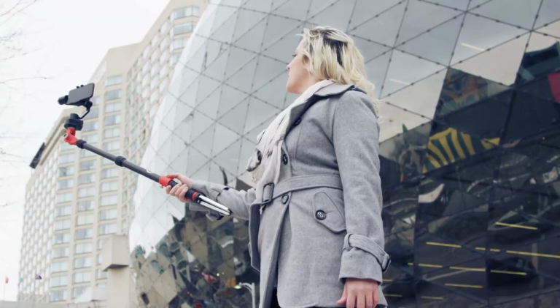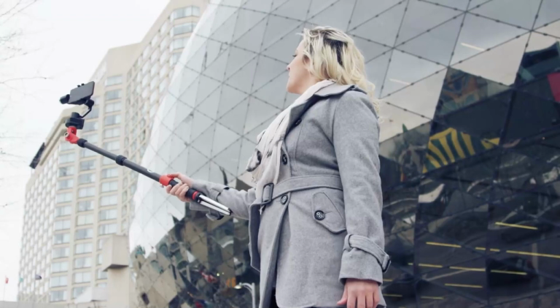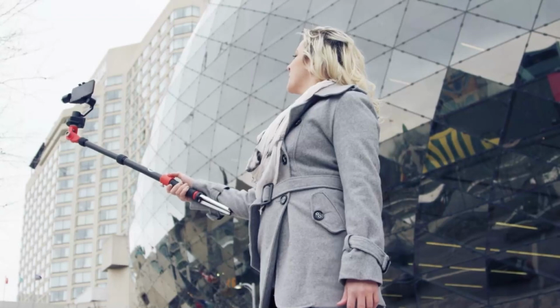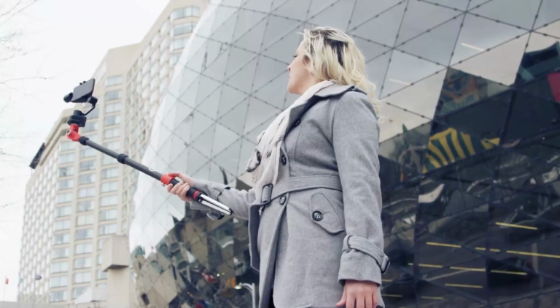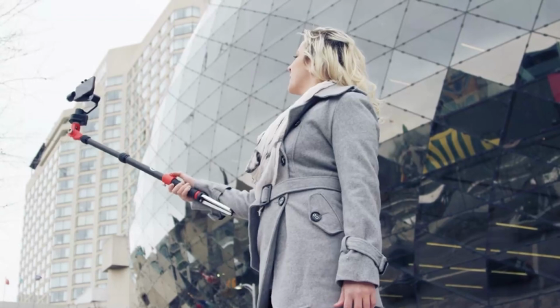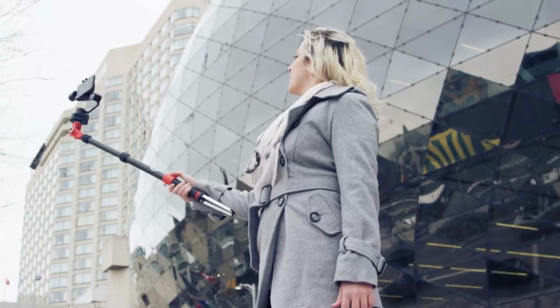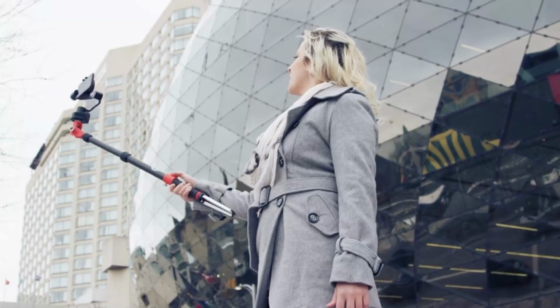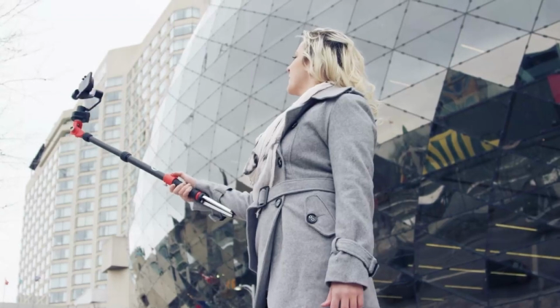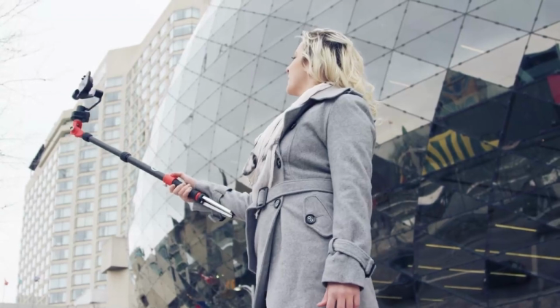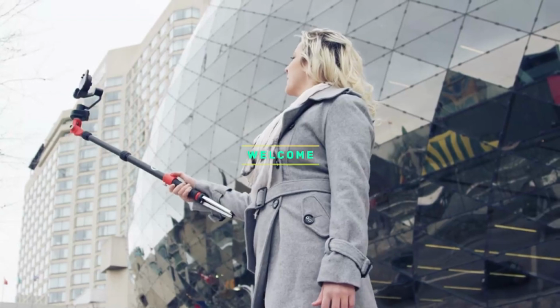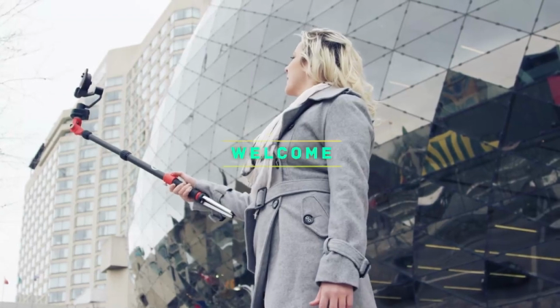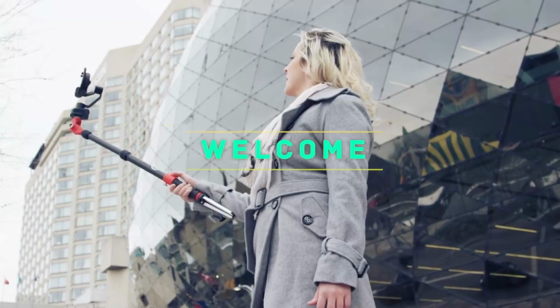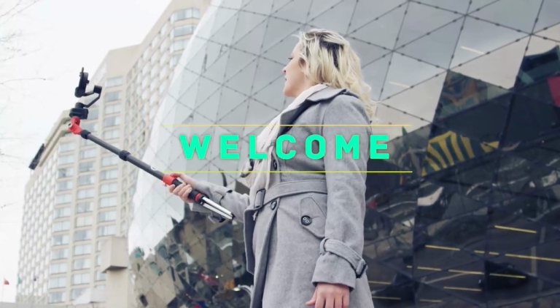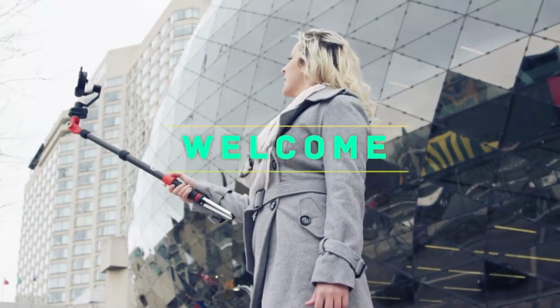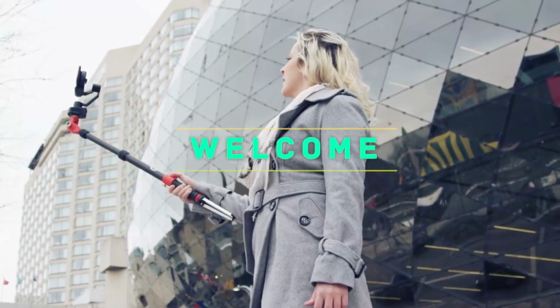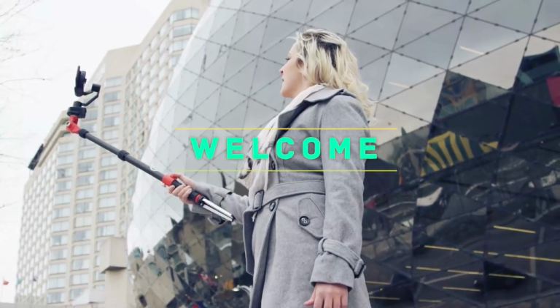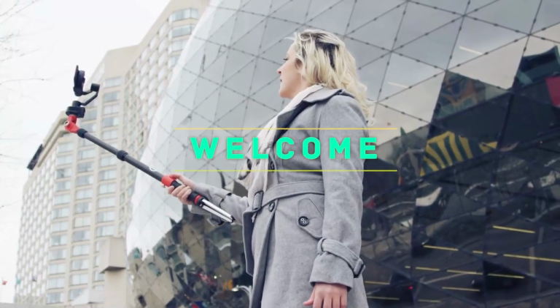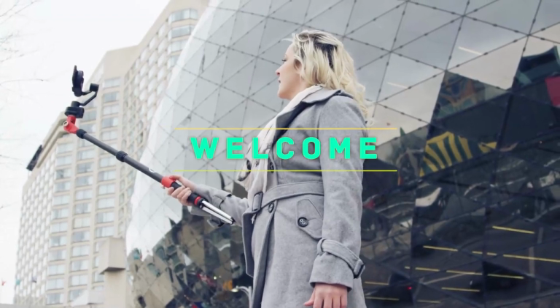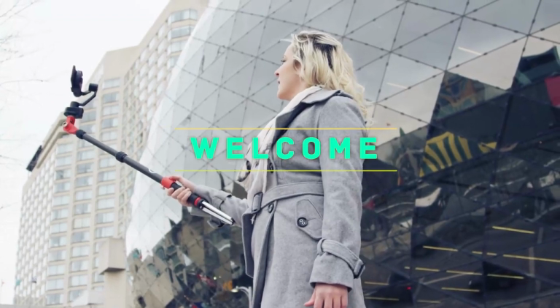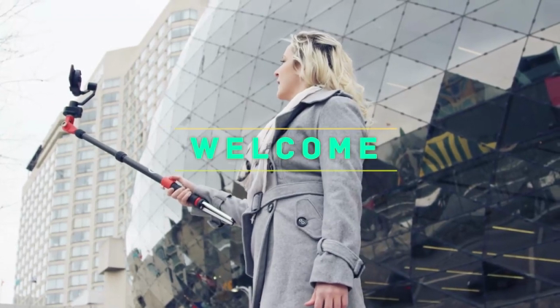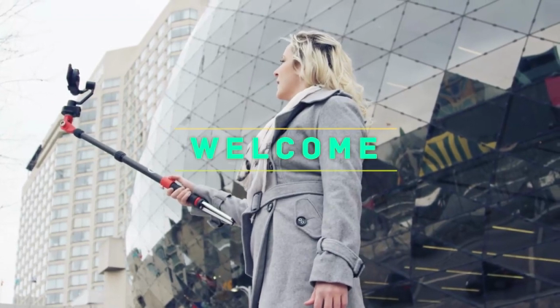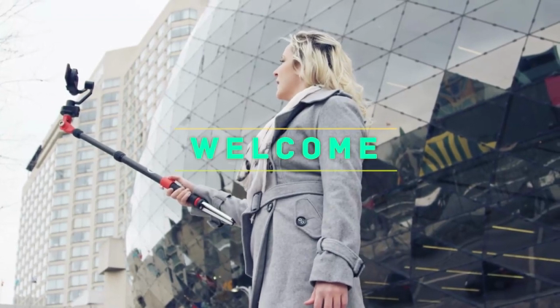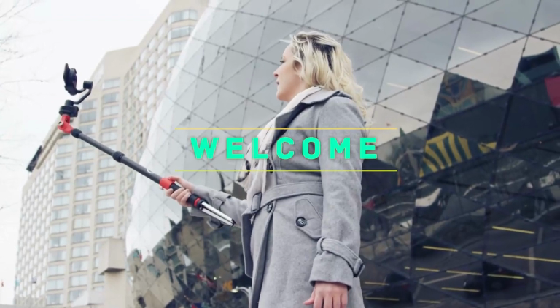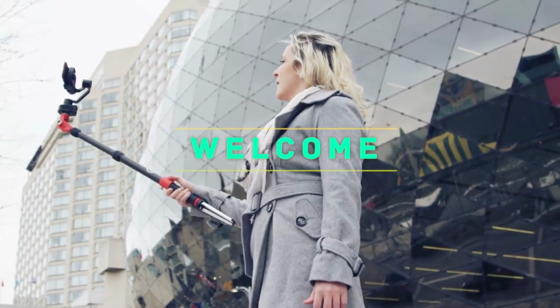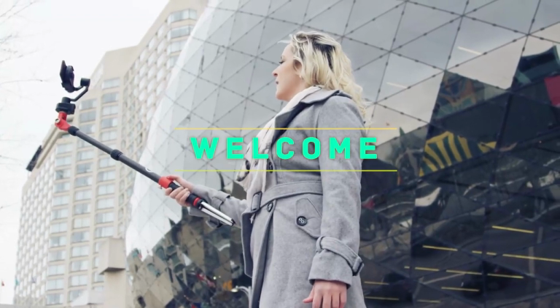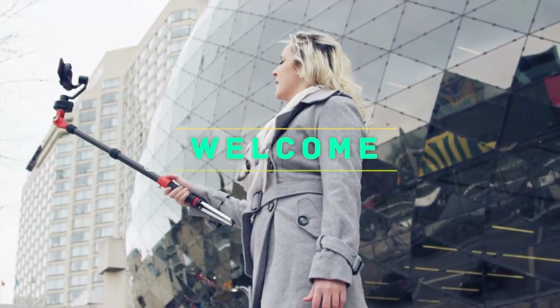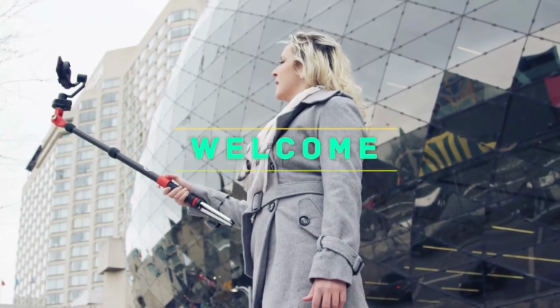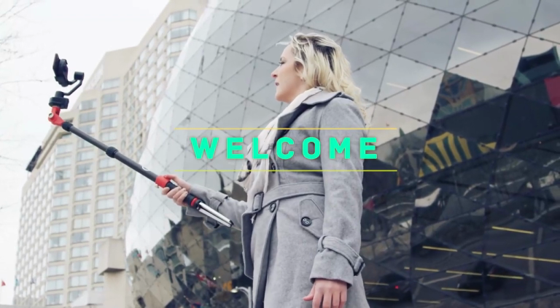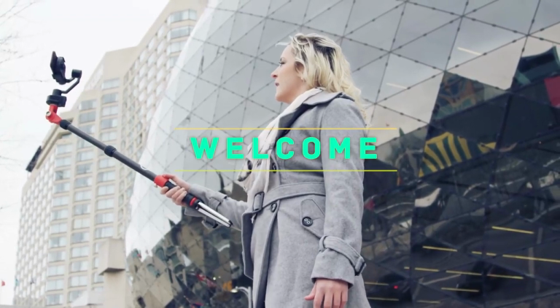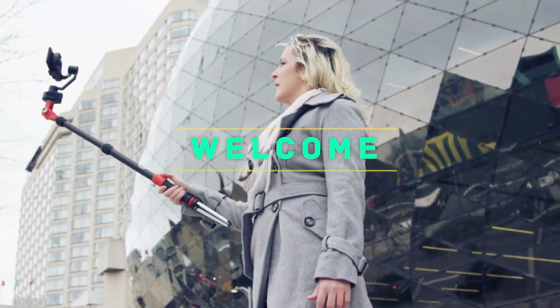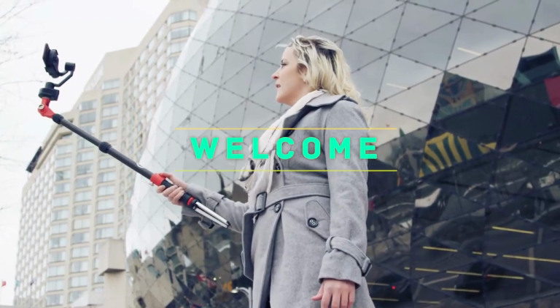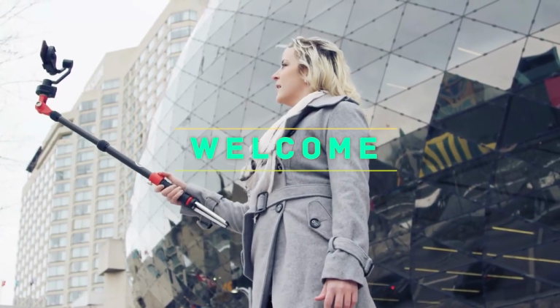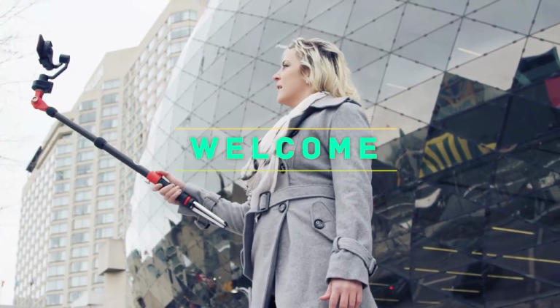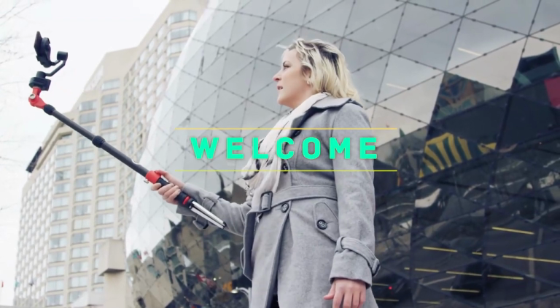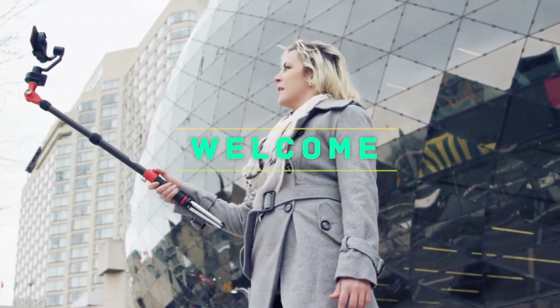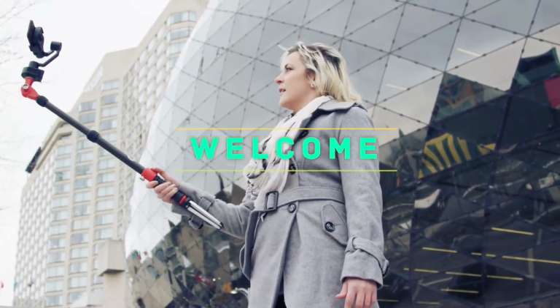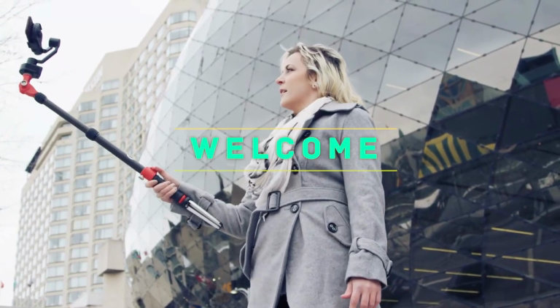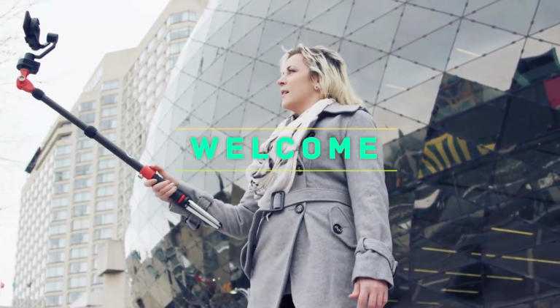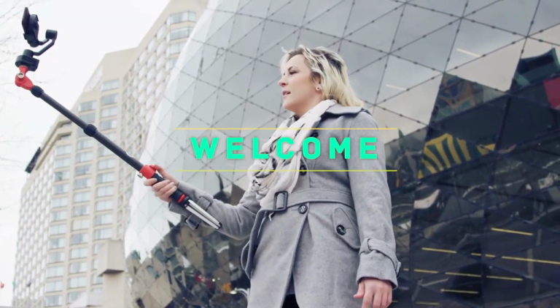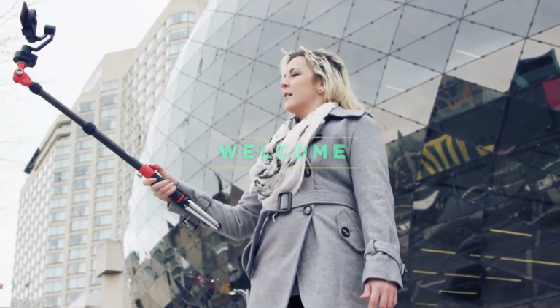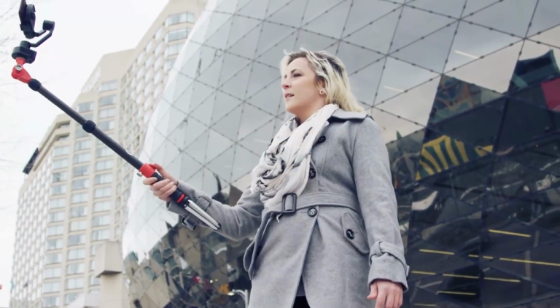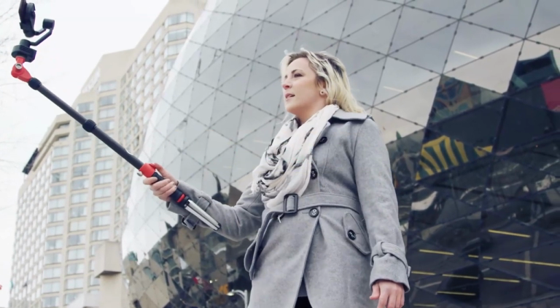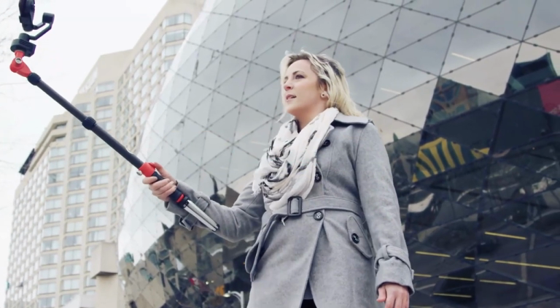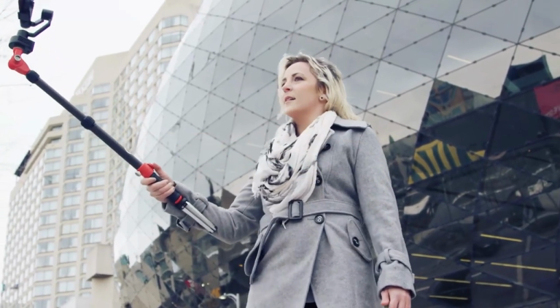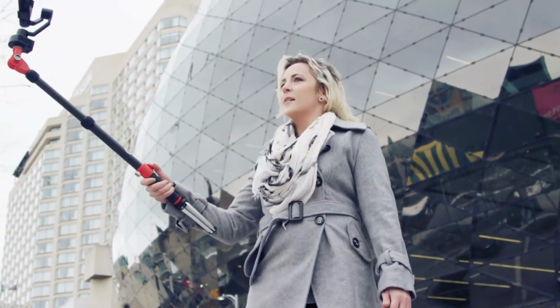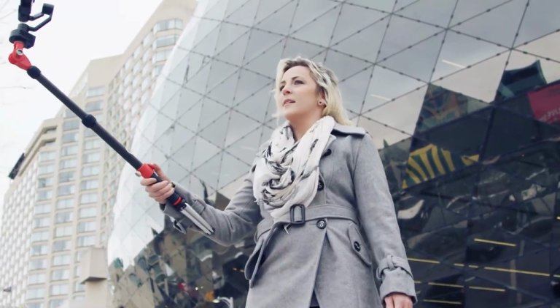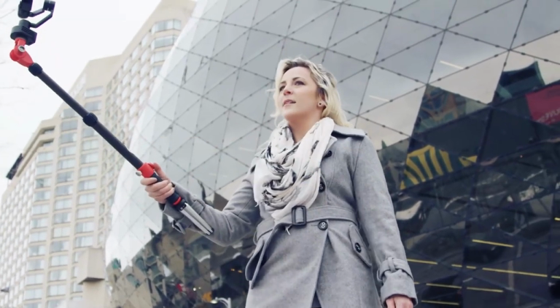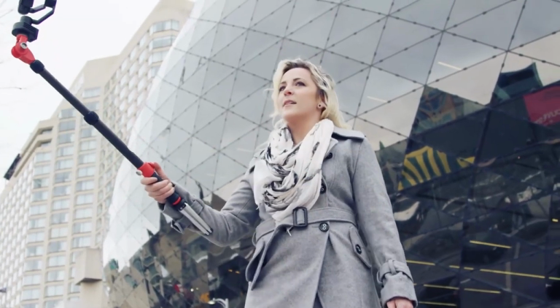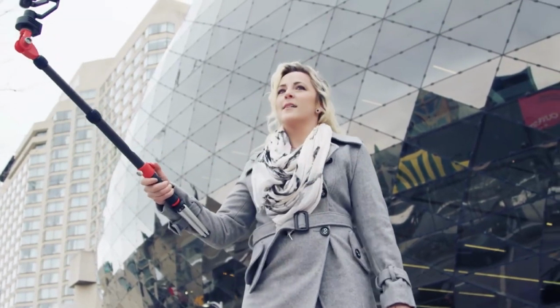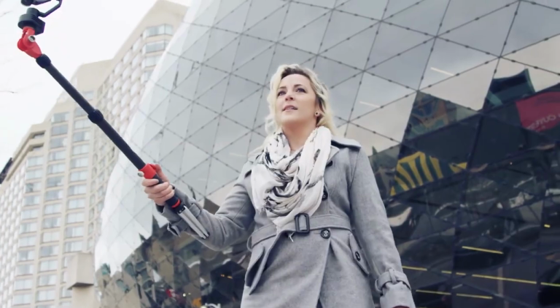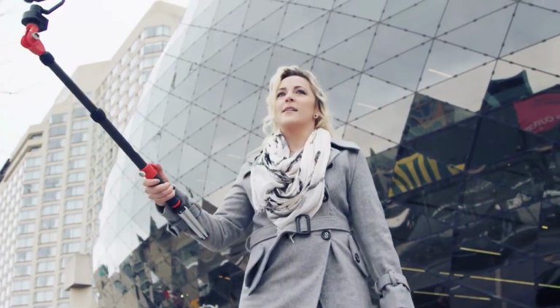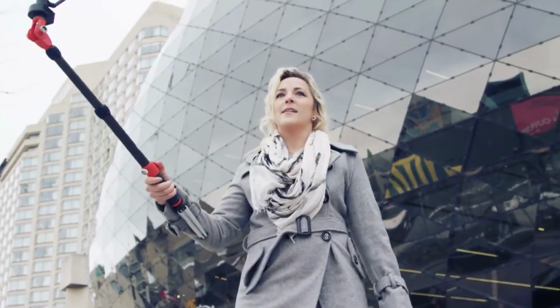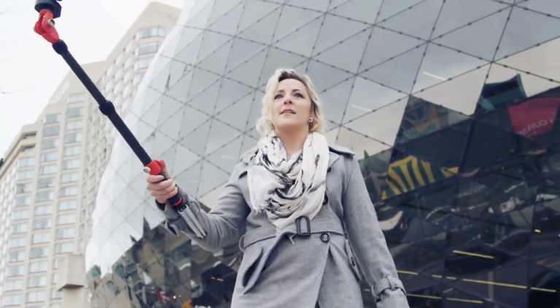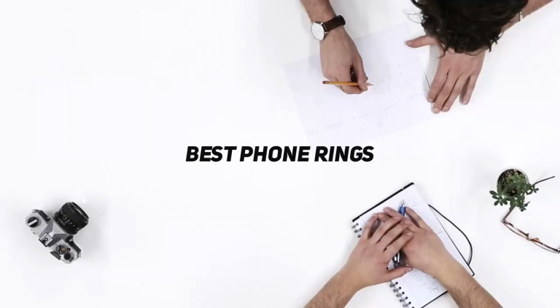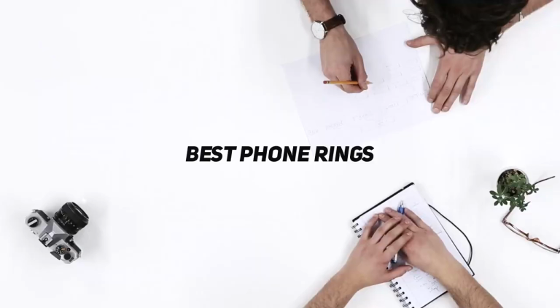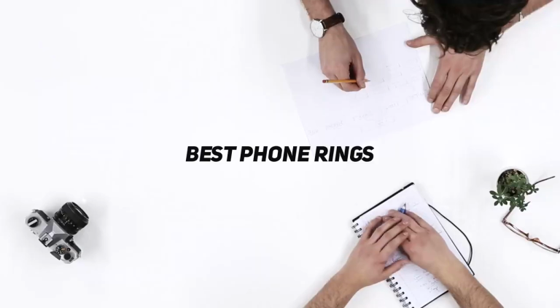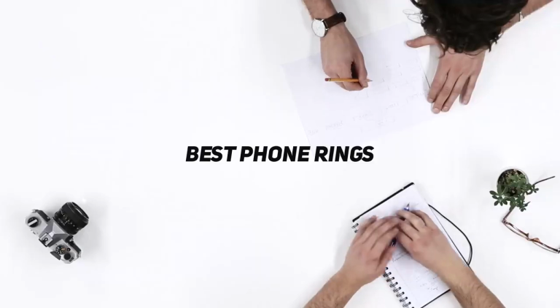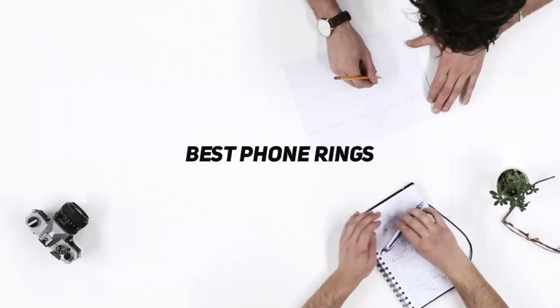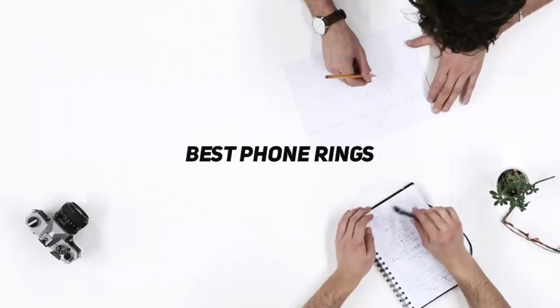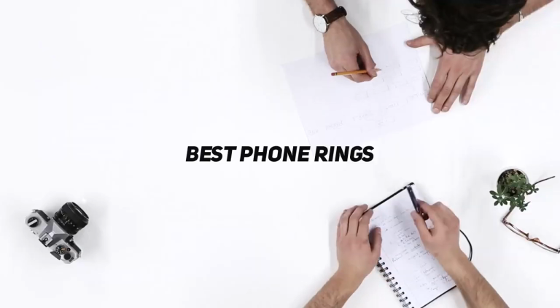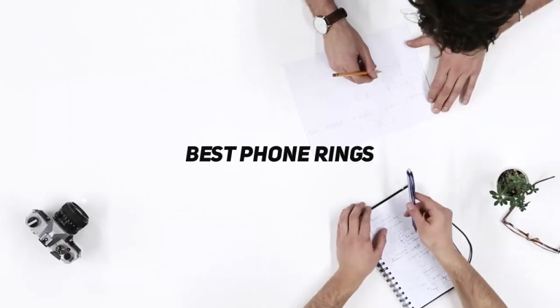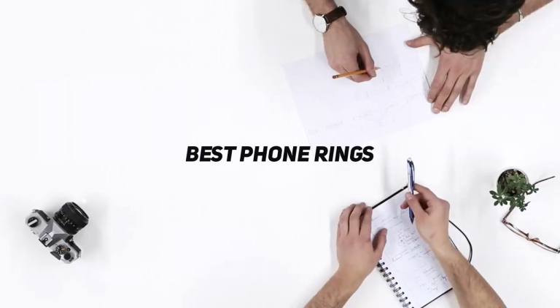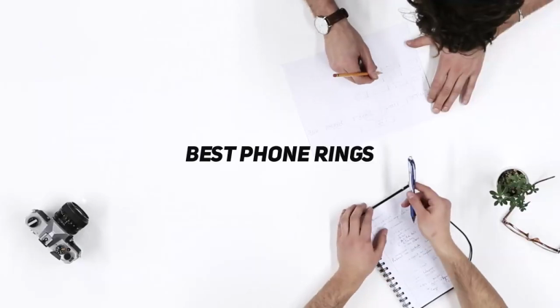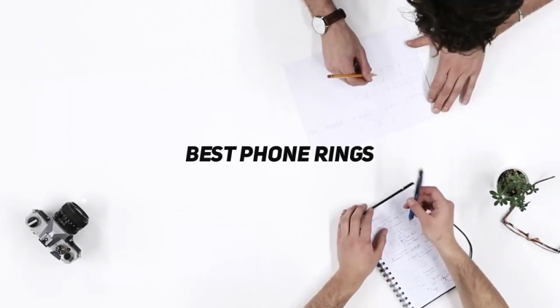Hey, welcome back to my channel. In this video, I'm gonna talk about the top 5 best phone rings.